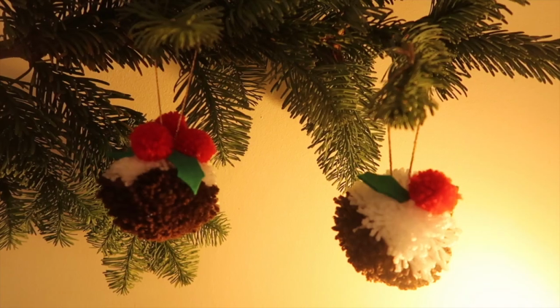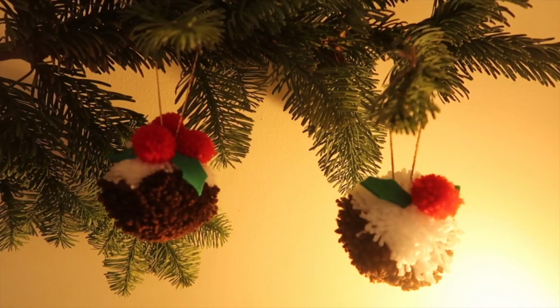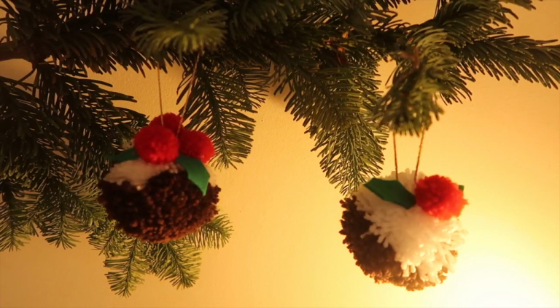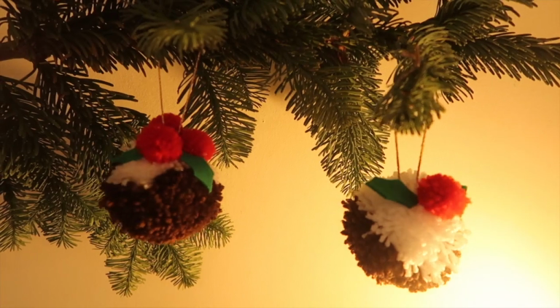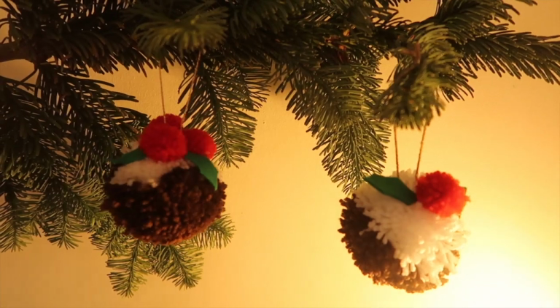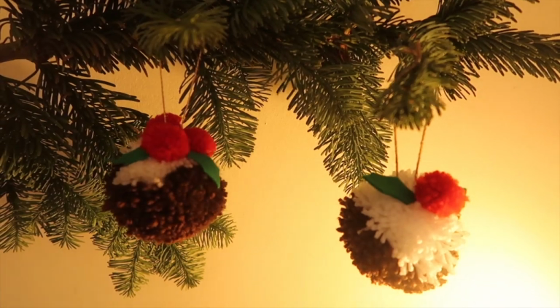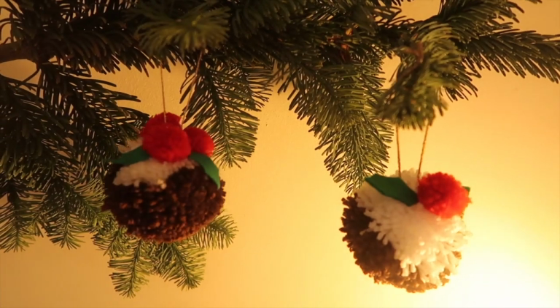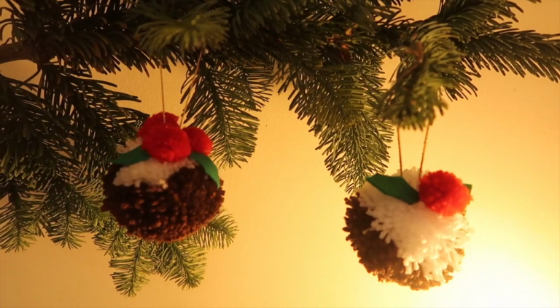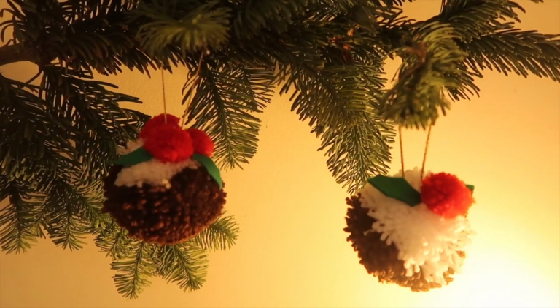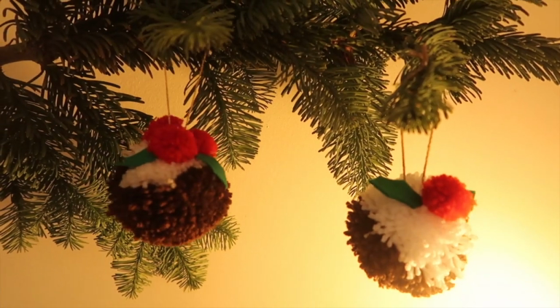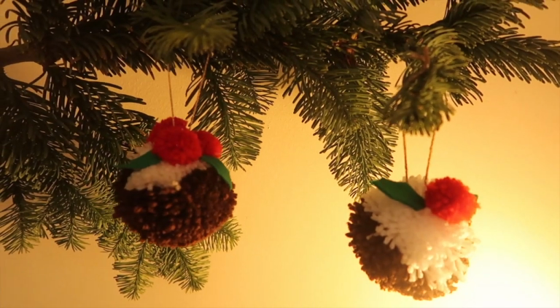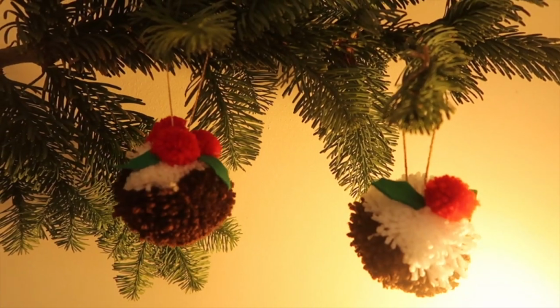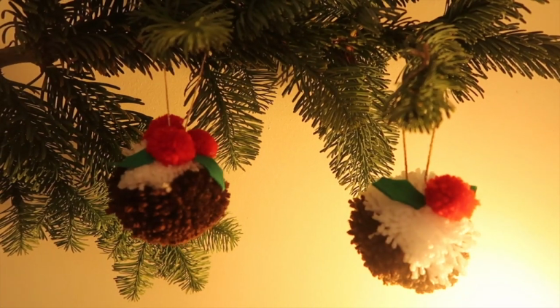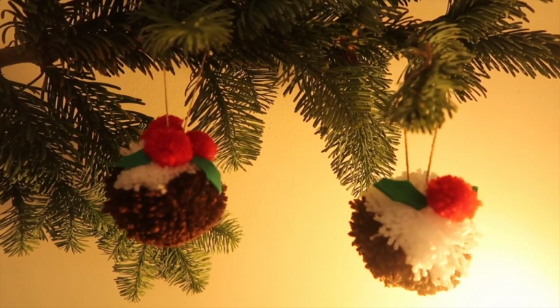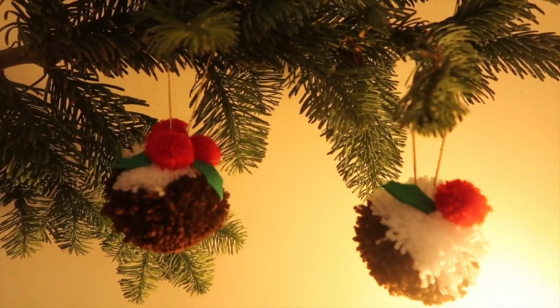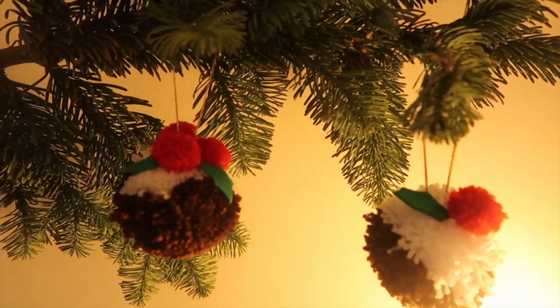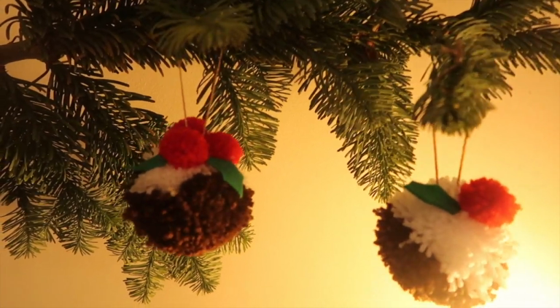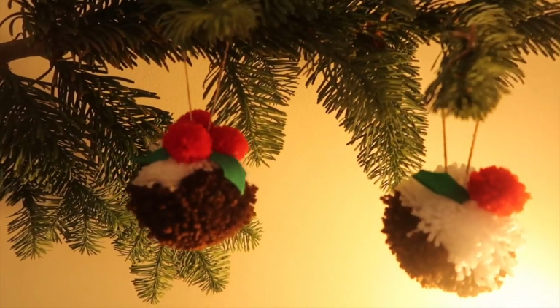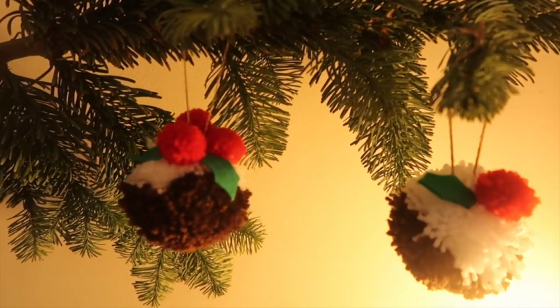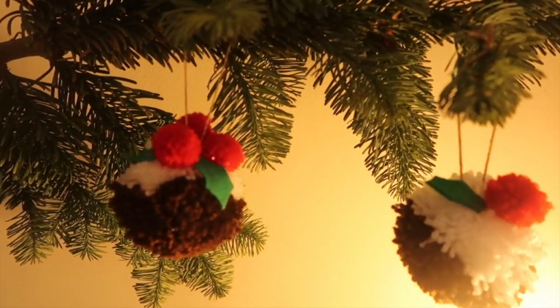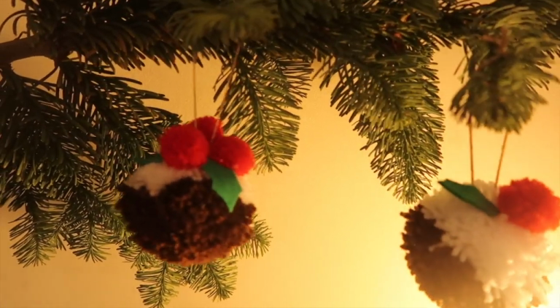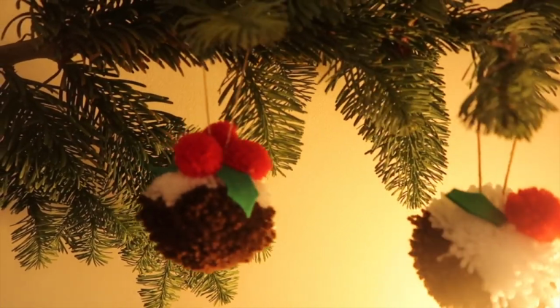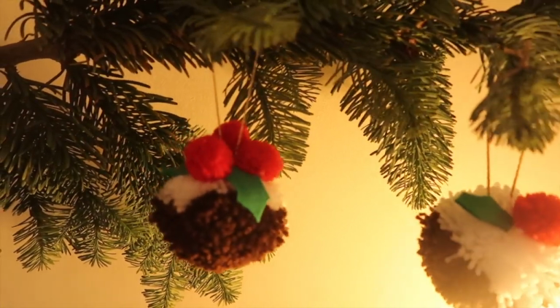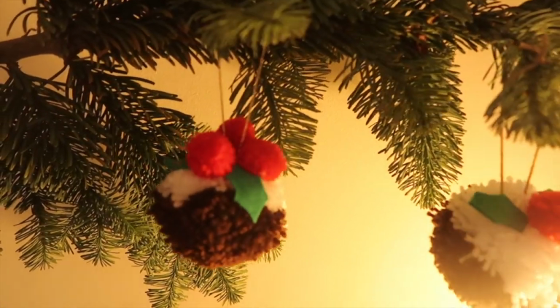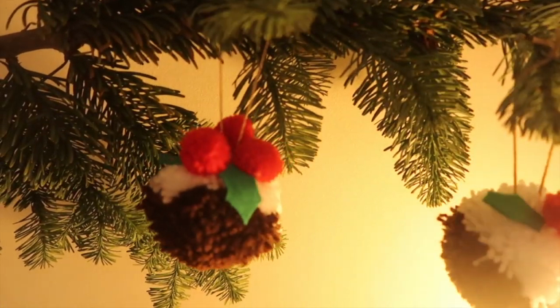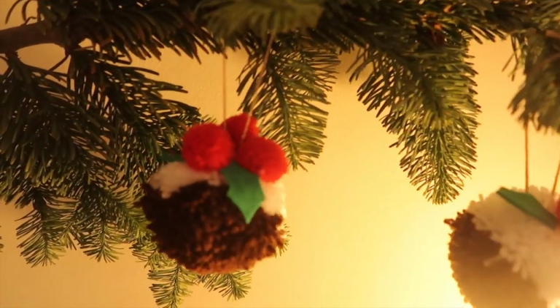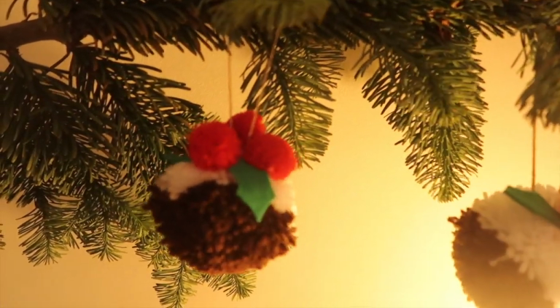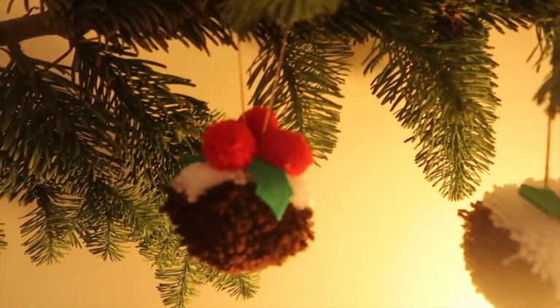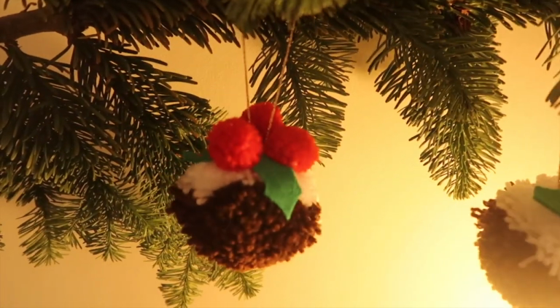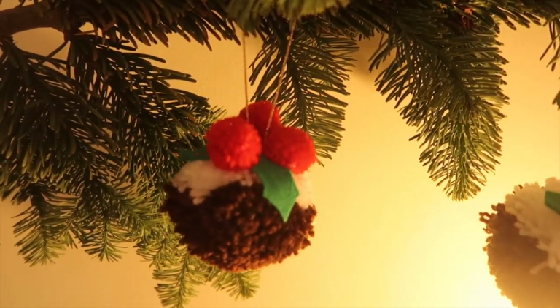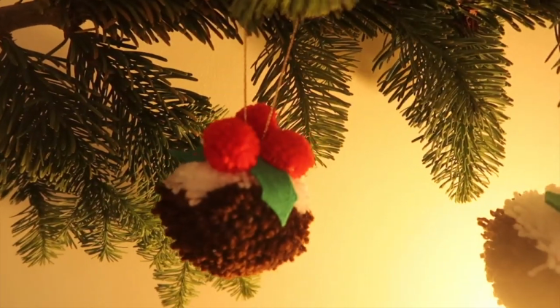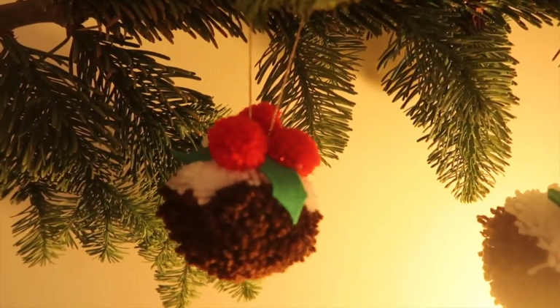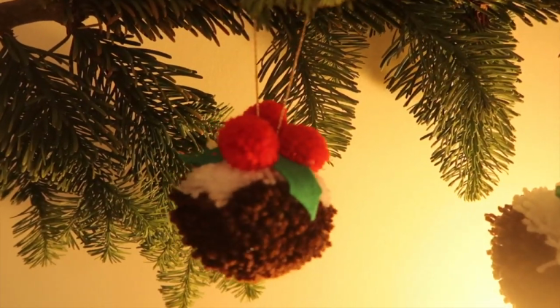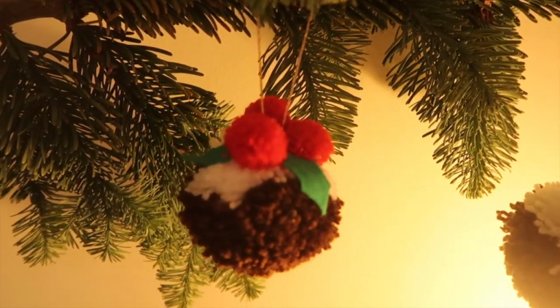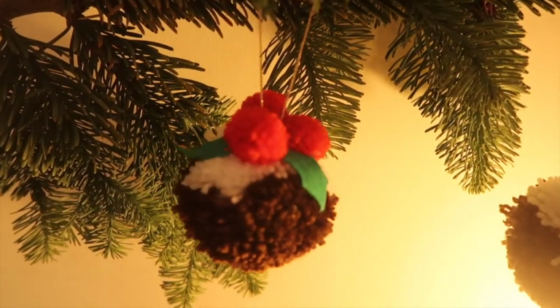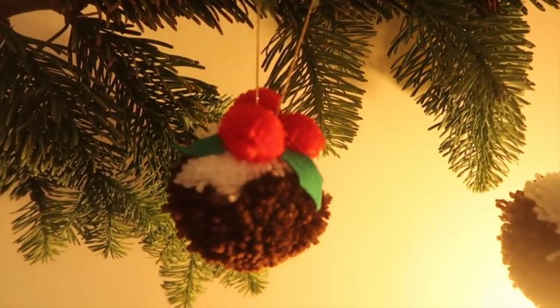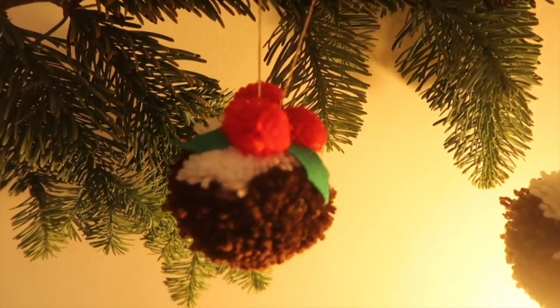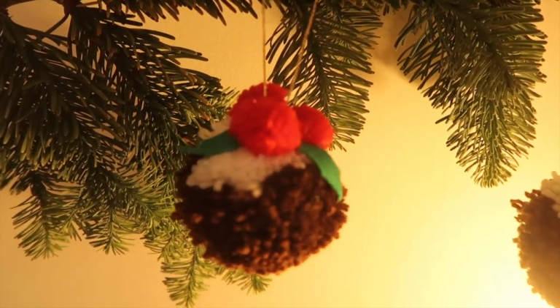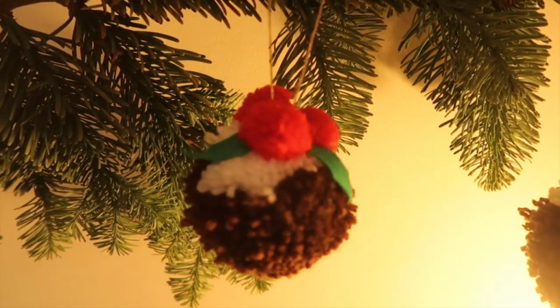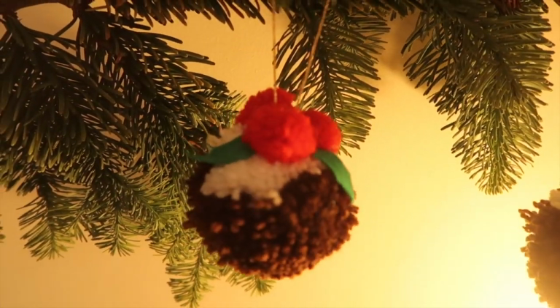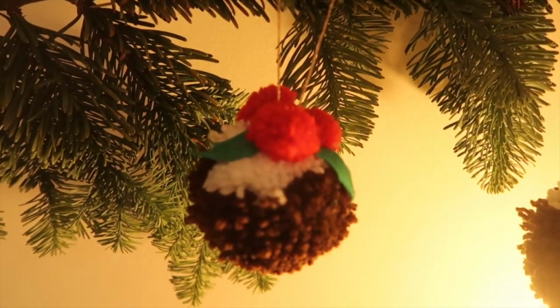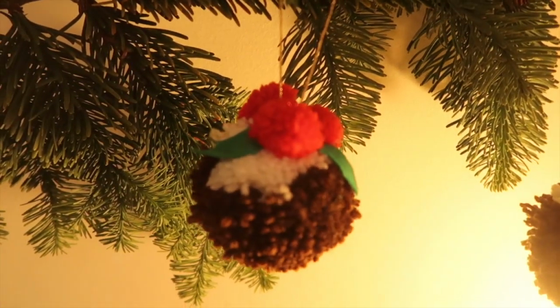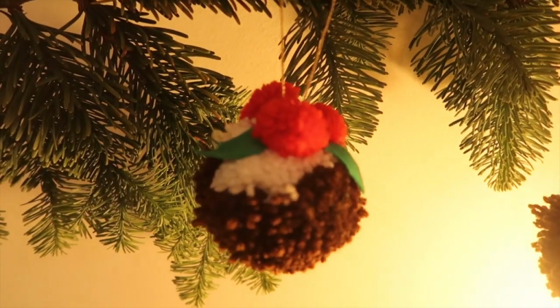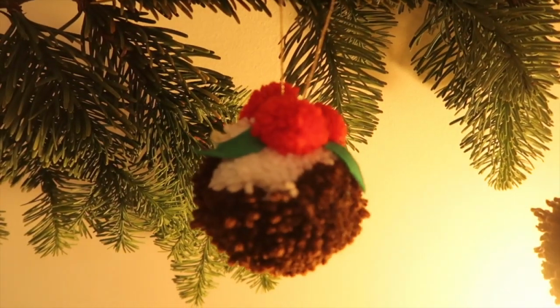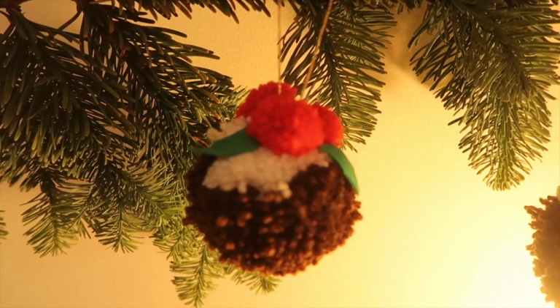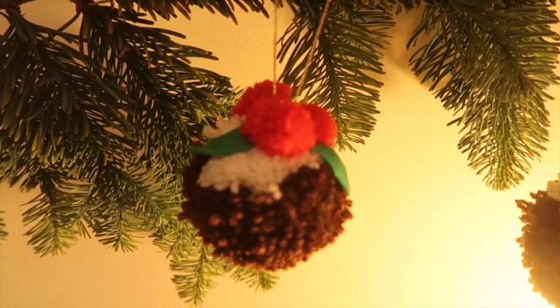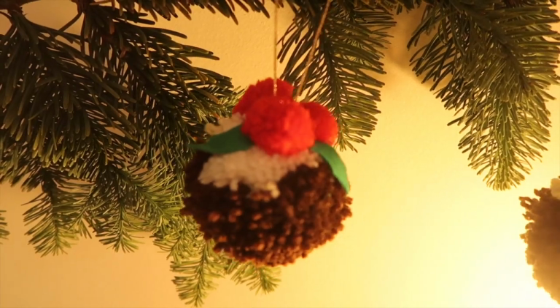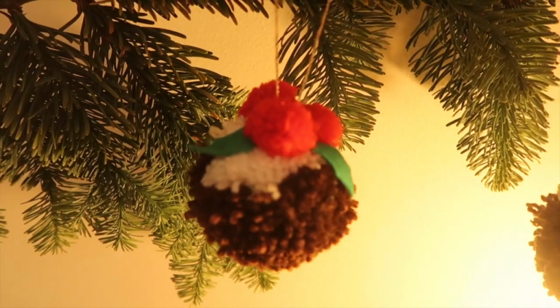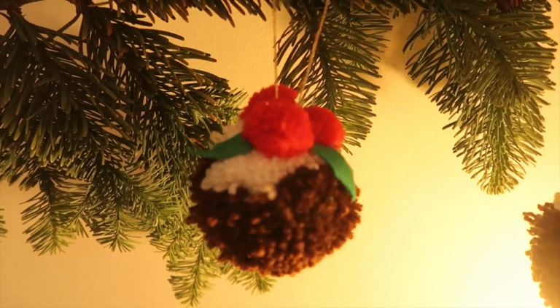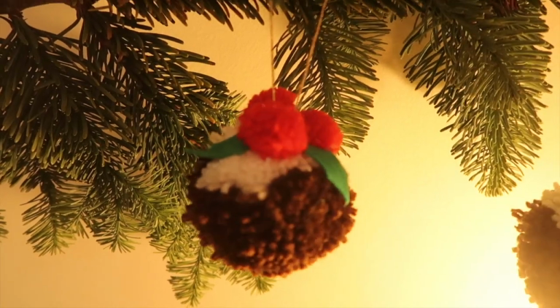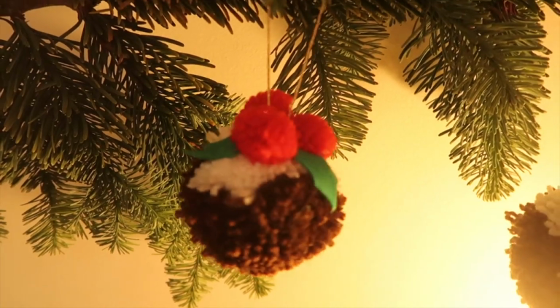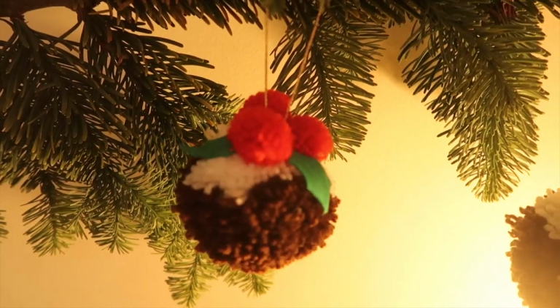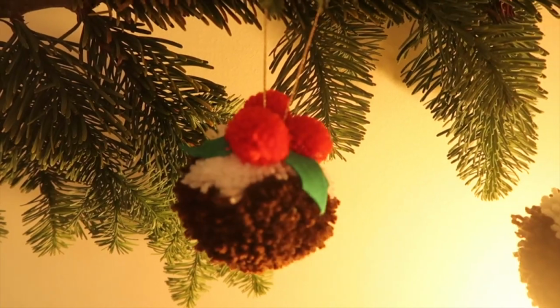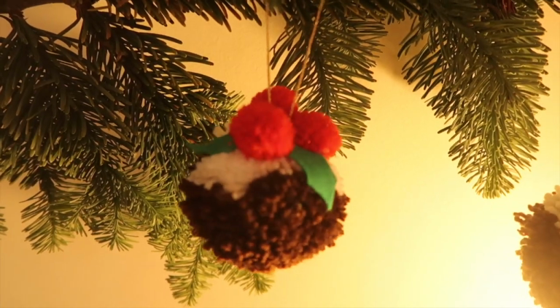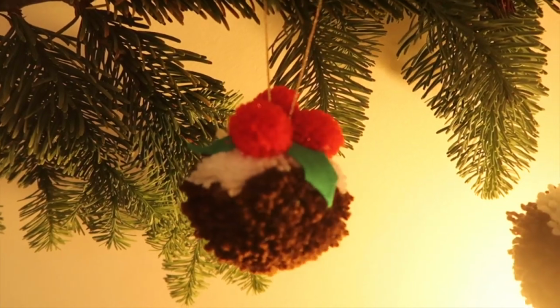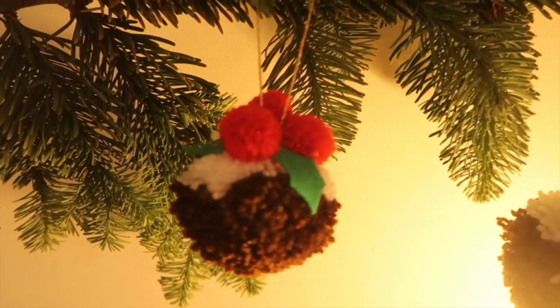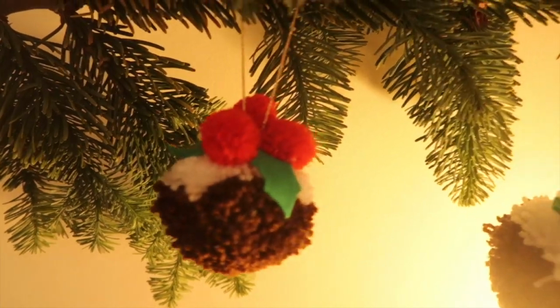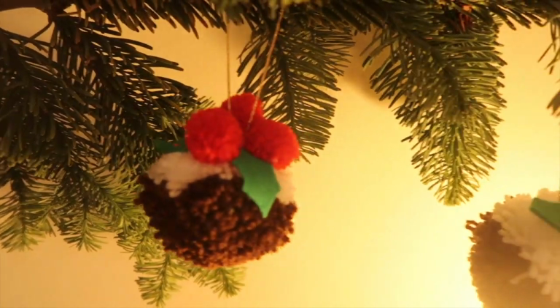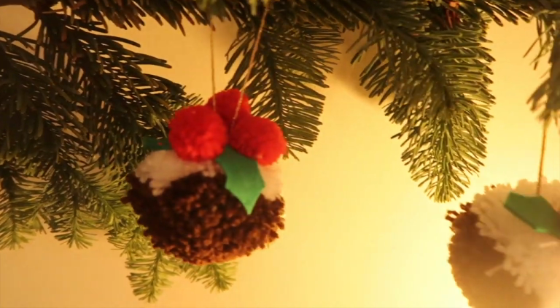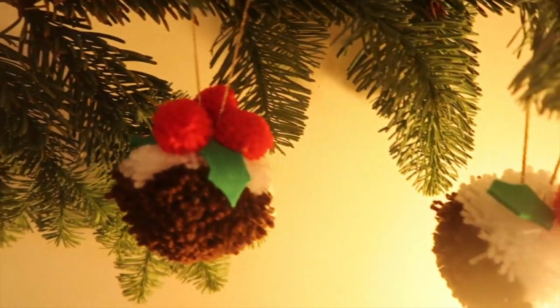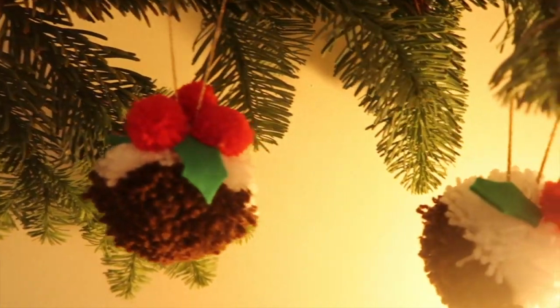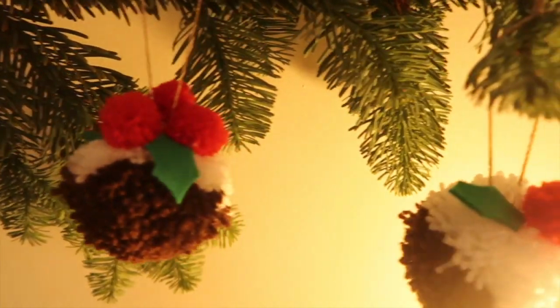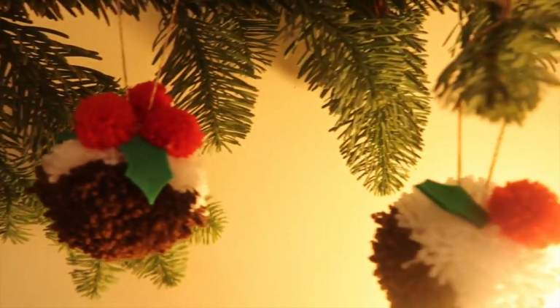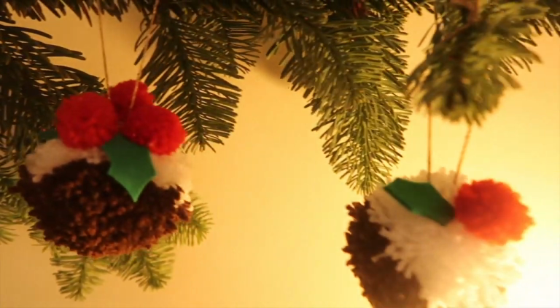I'm going to show you how to make these really cute Christmas puddings just with the humble pom-pom maker and a spot of felt.